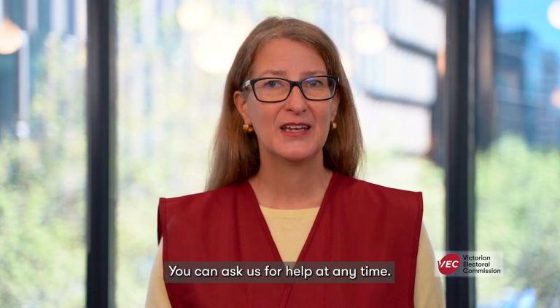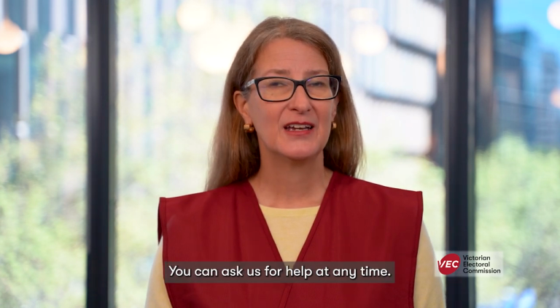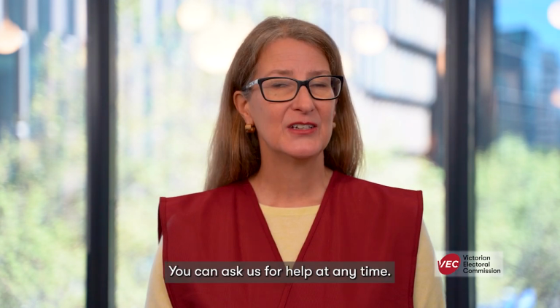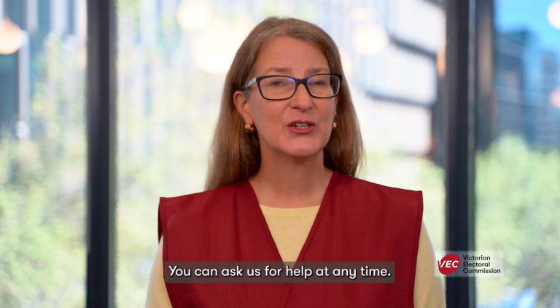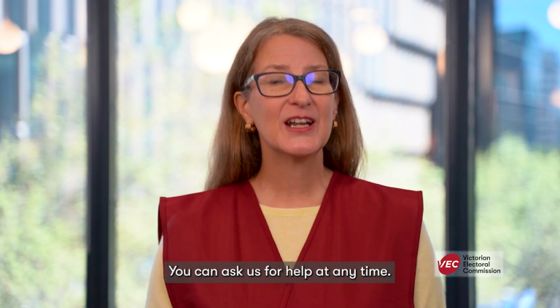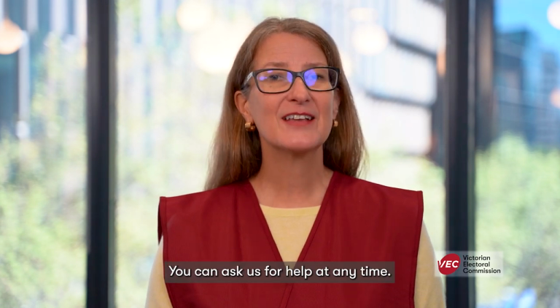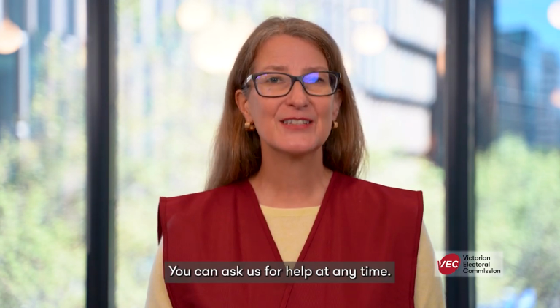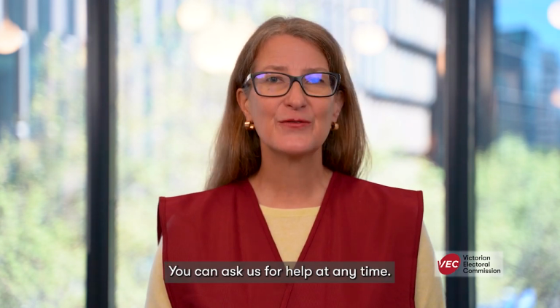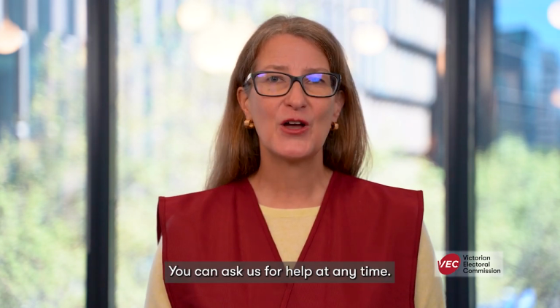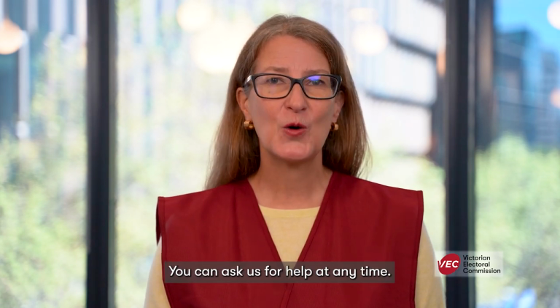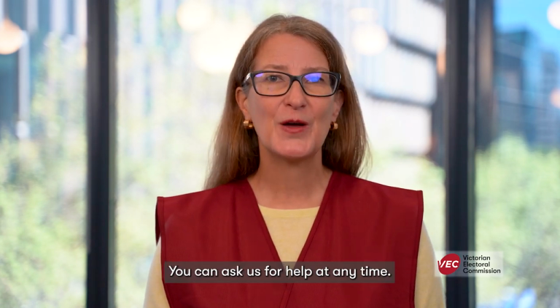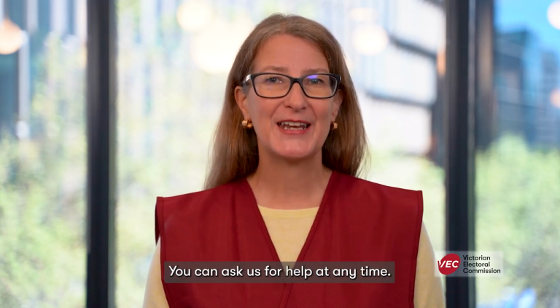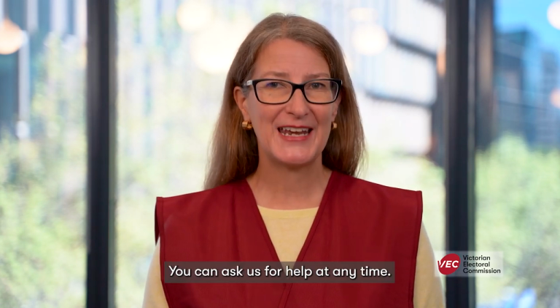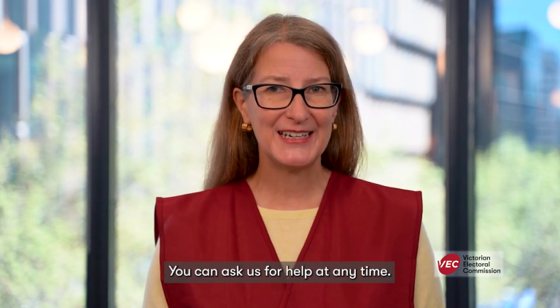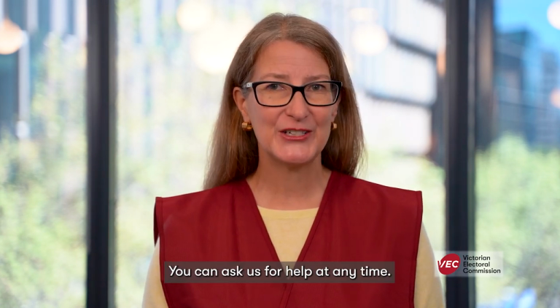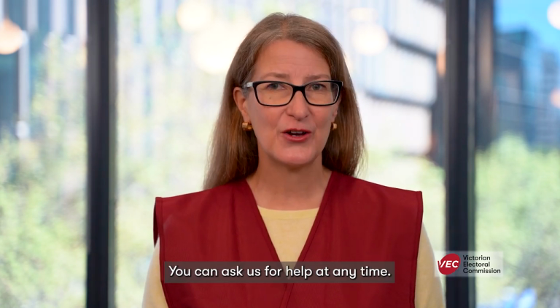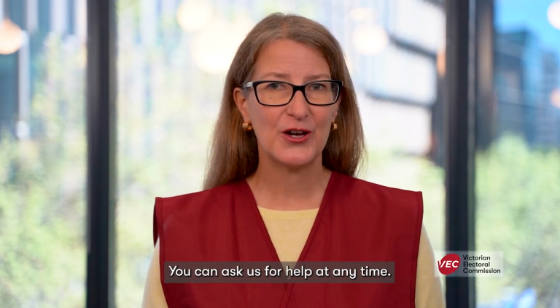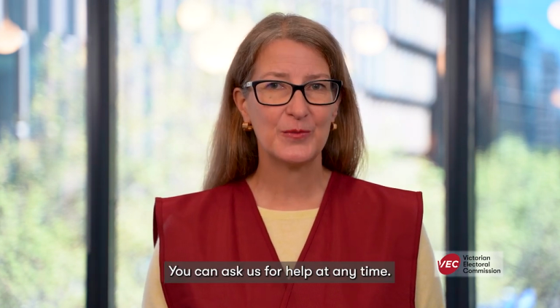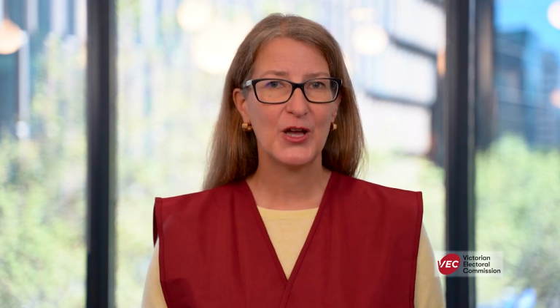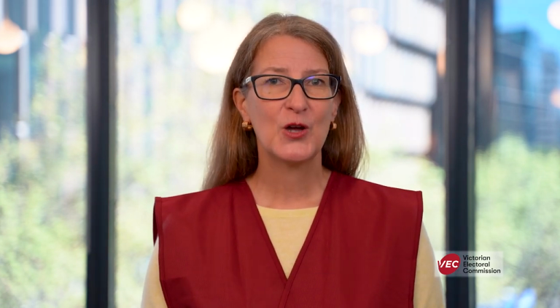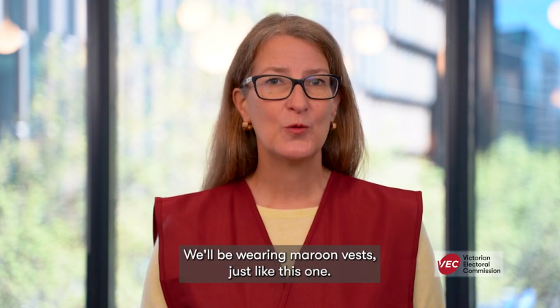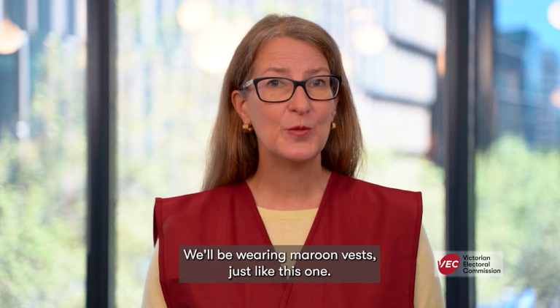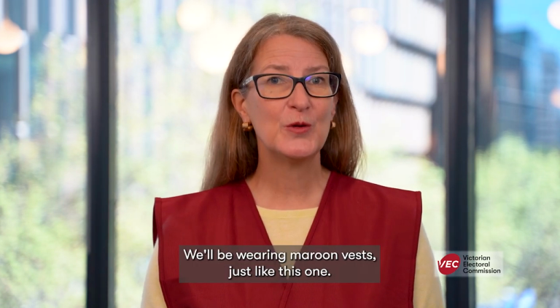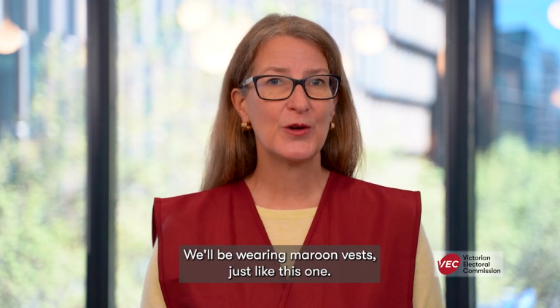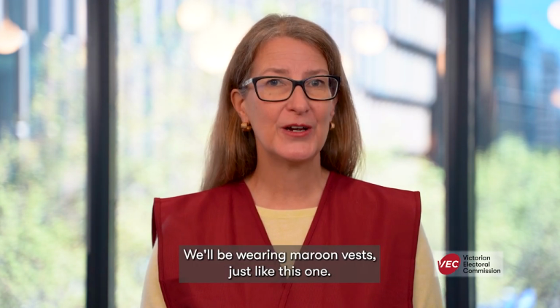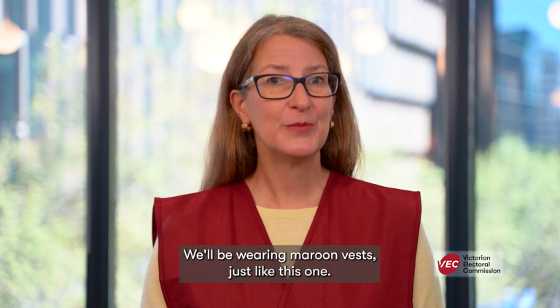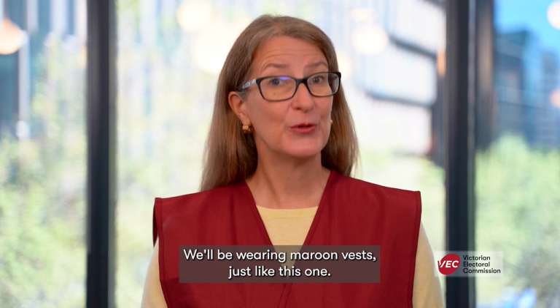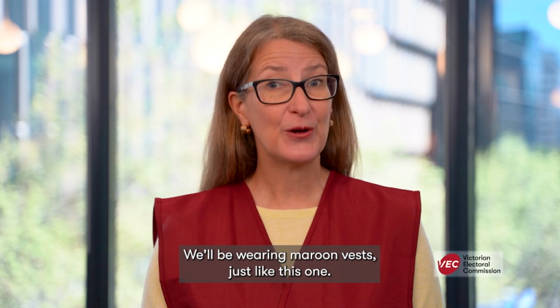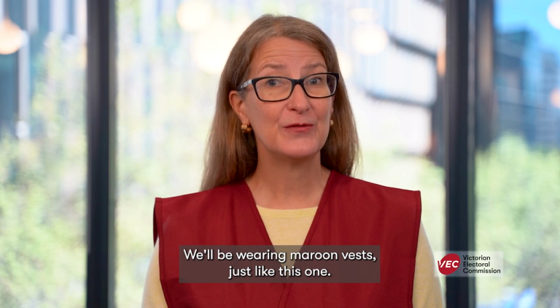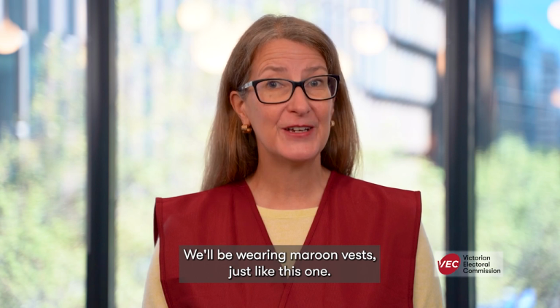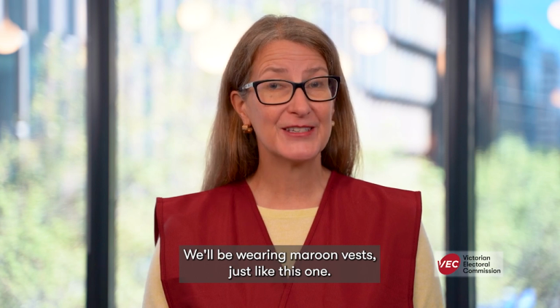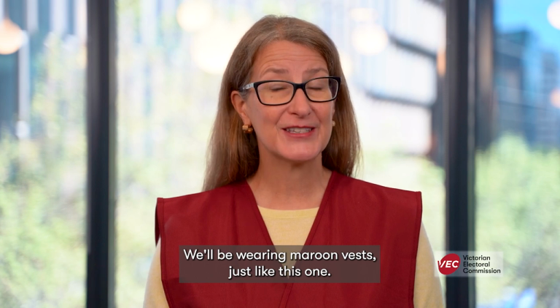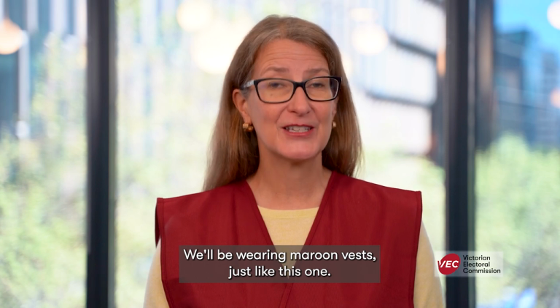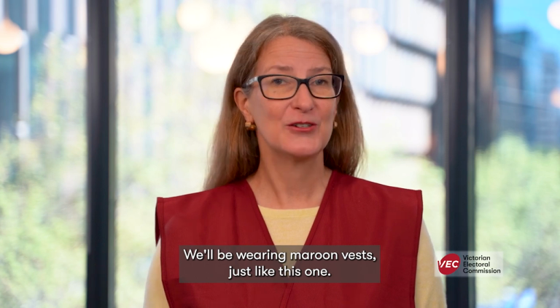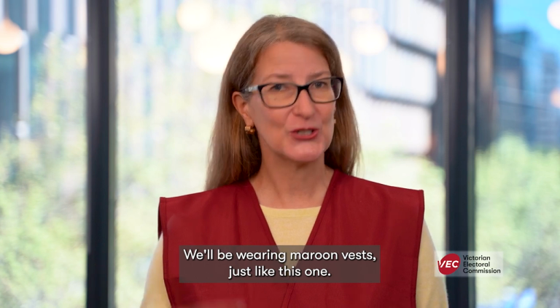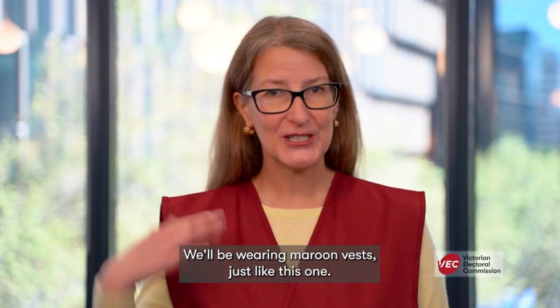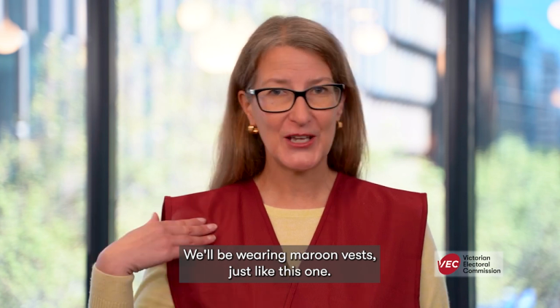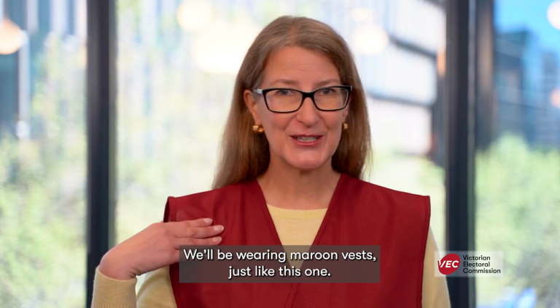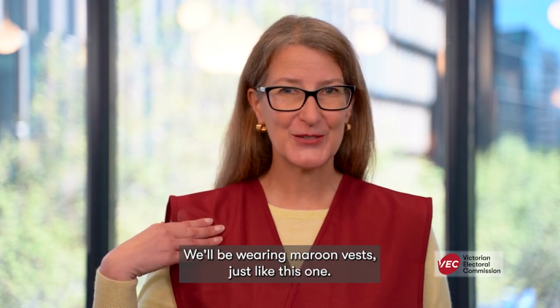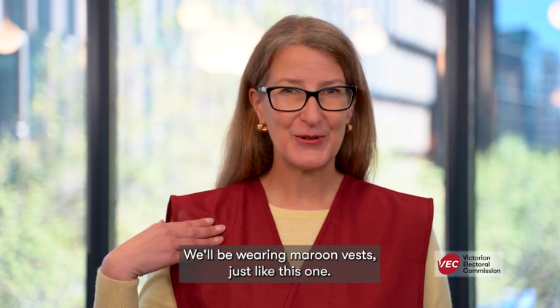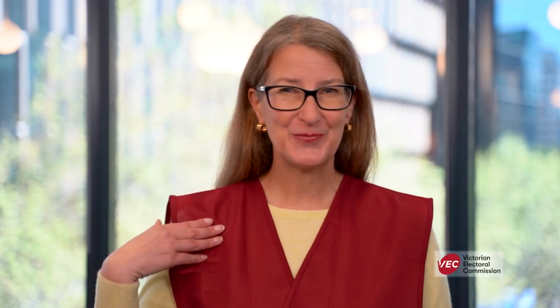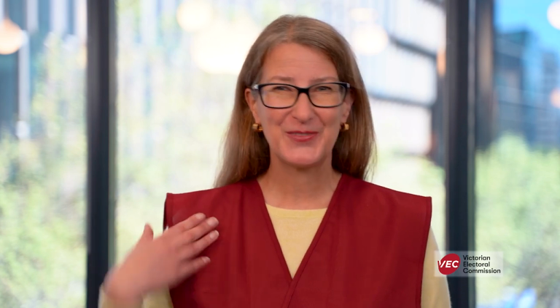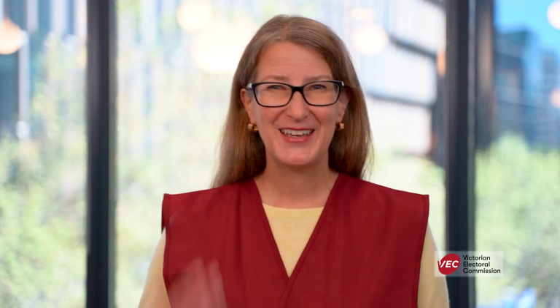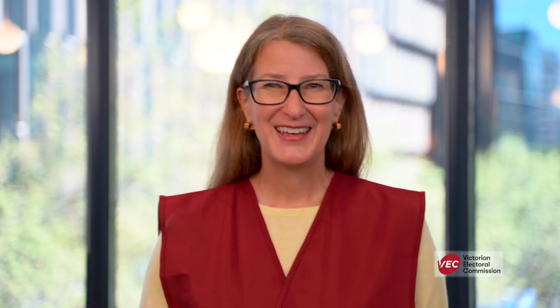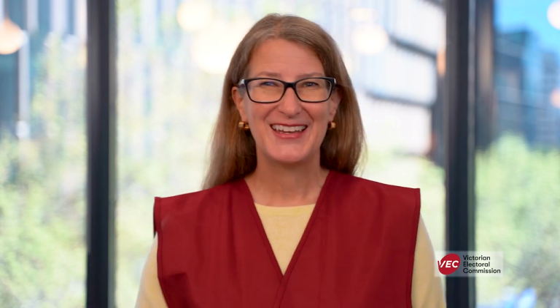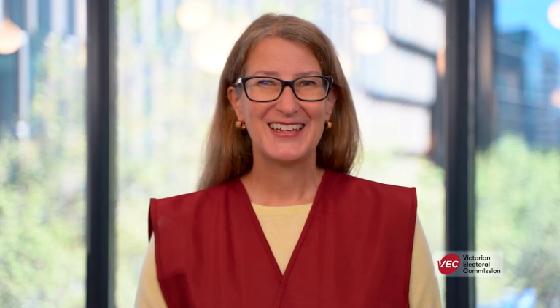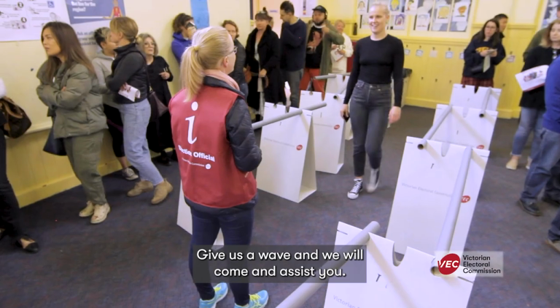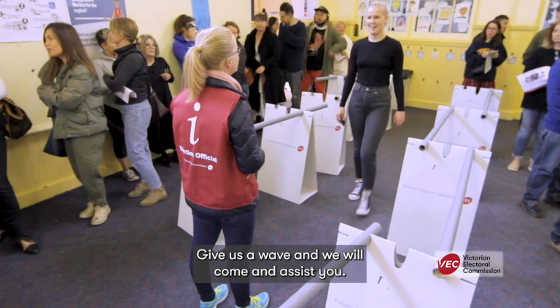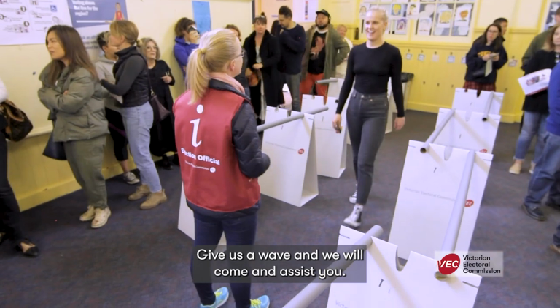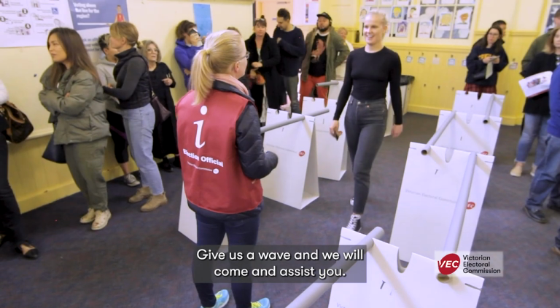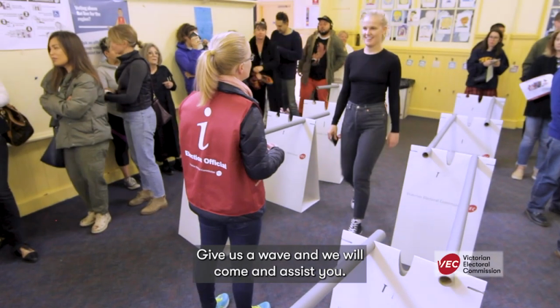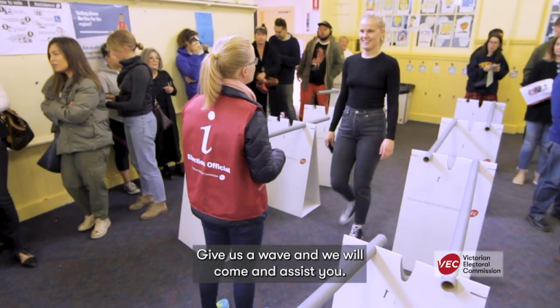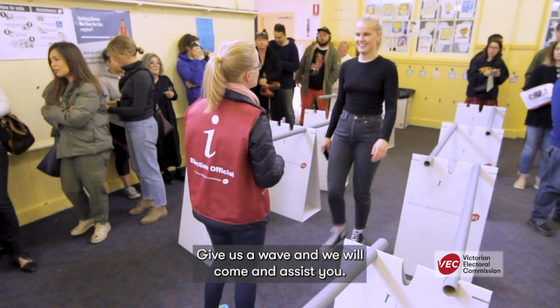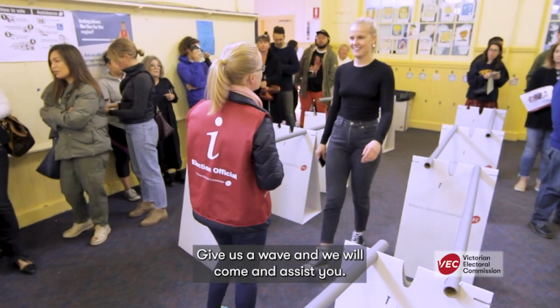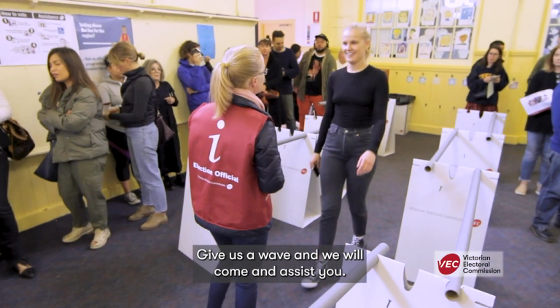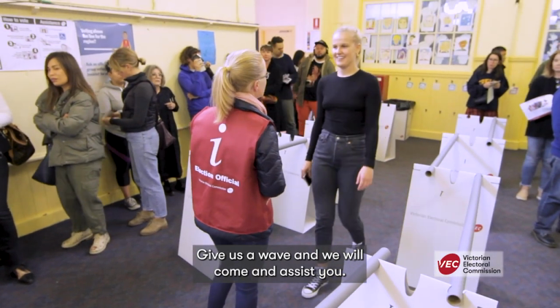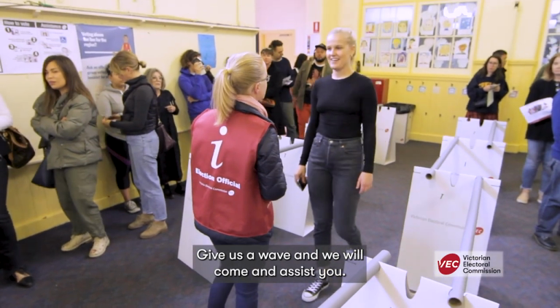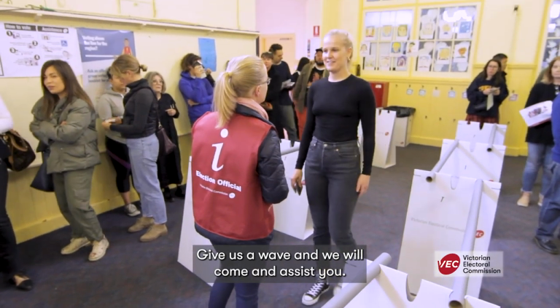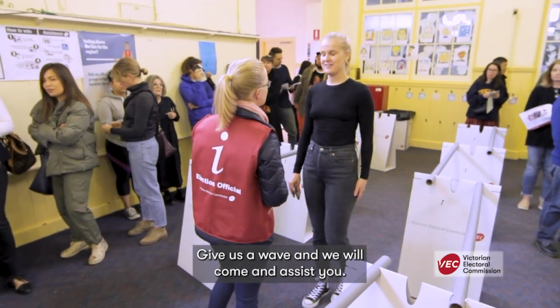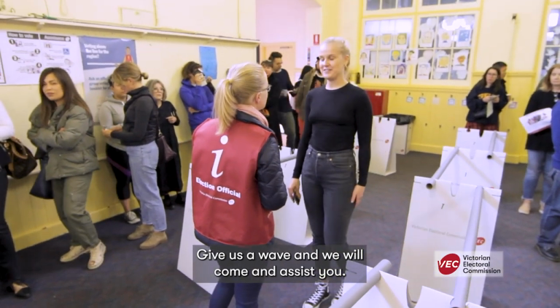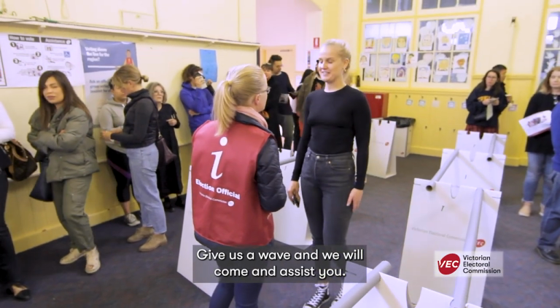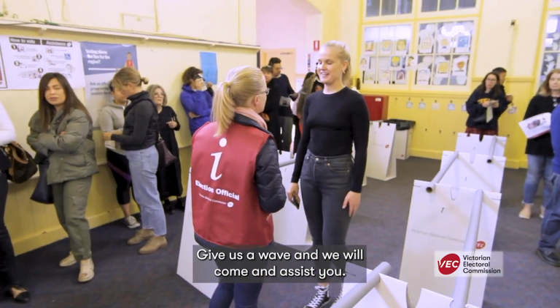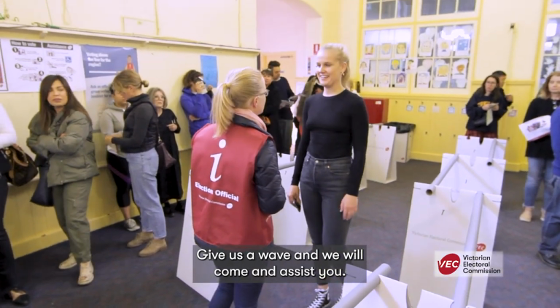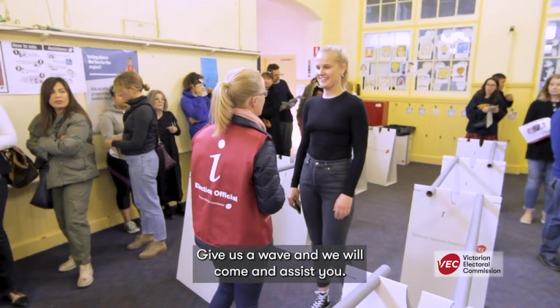You can ask us for help at any time. We'll be wearing maroon vests, just like this one — give us a wave and we will come and assist you.